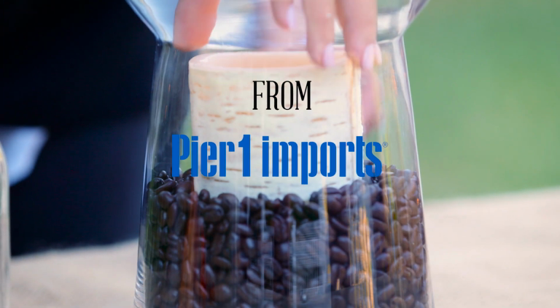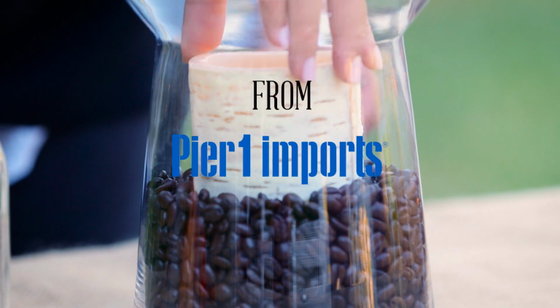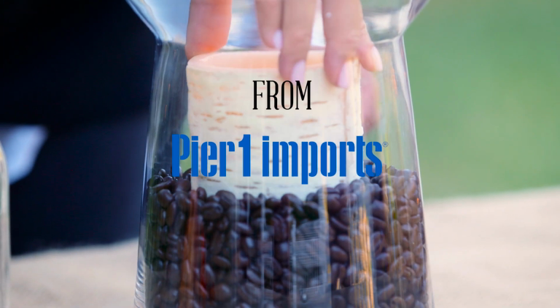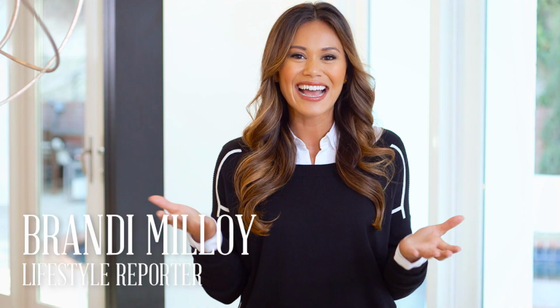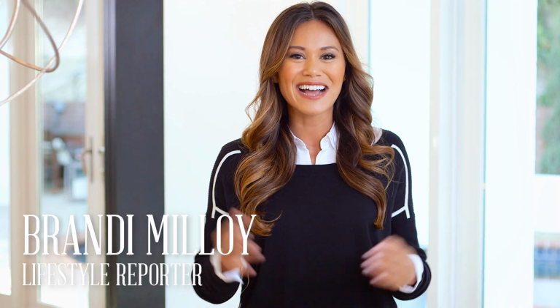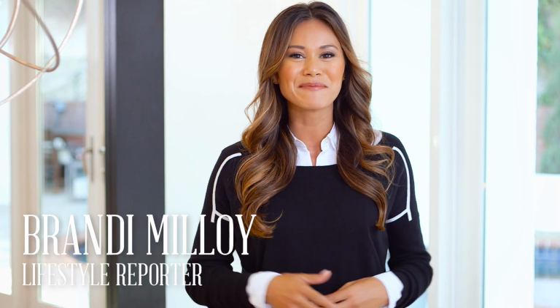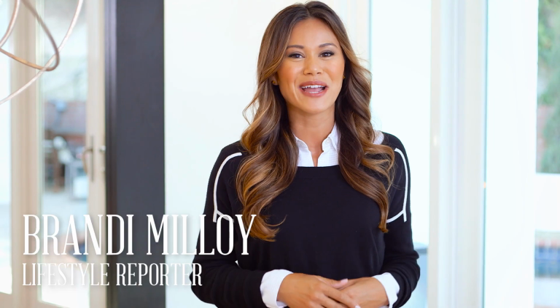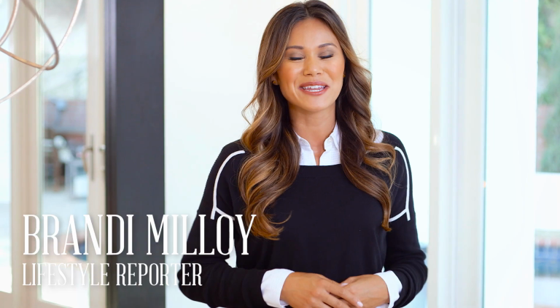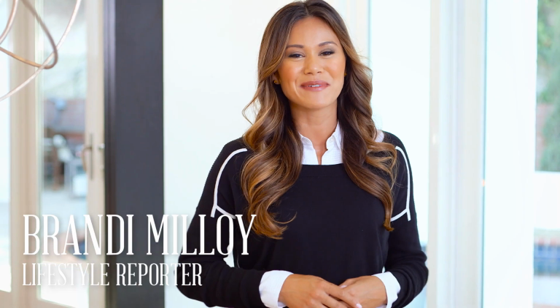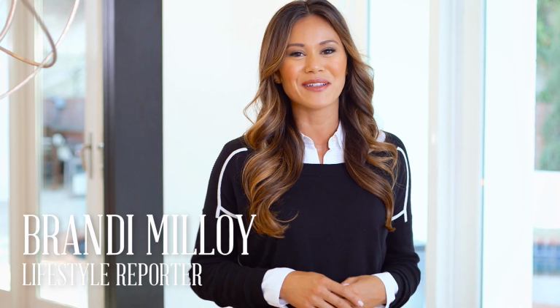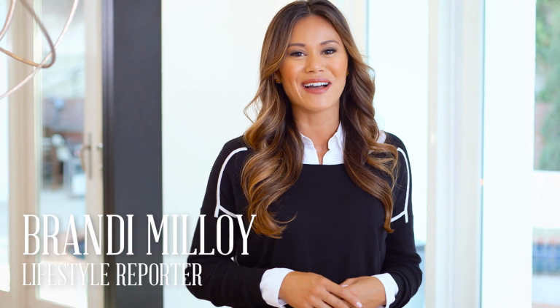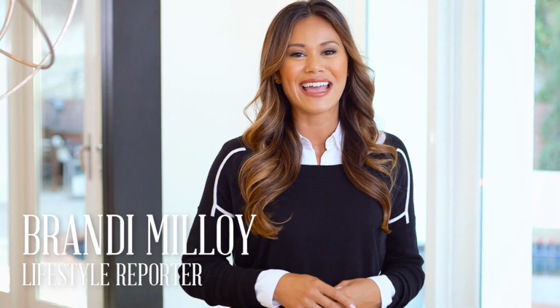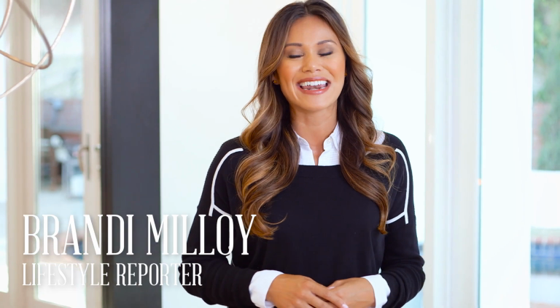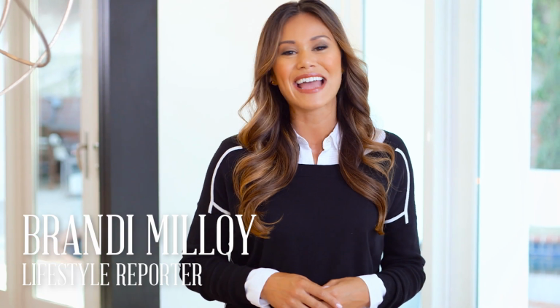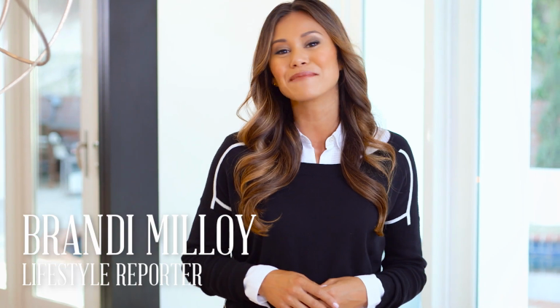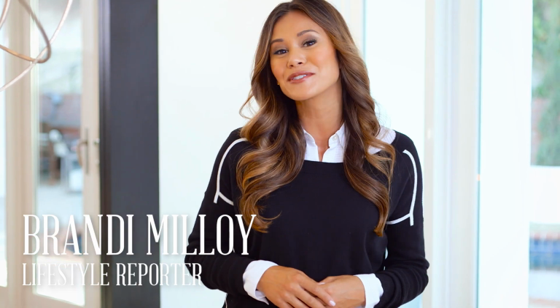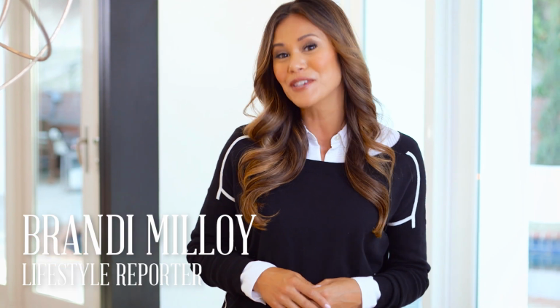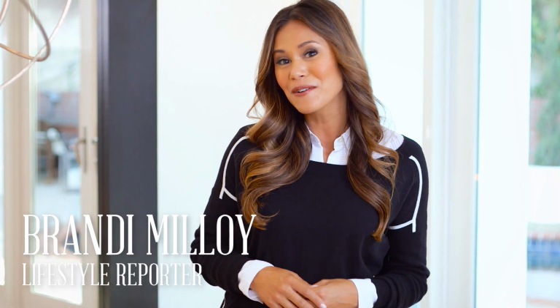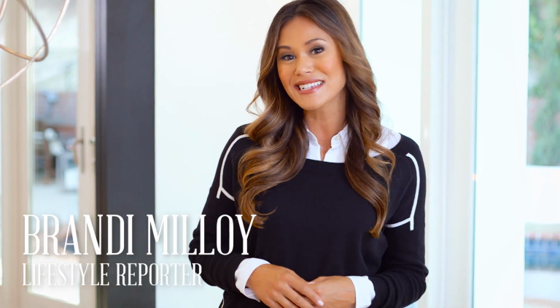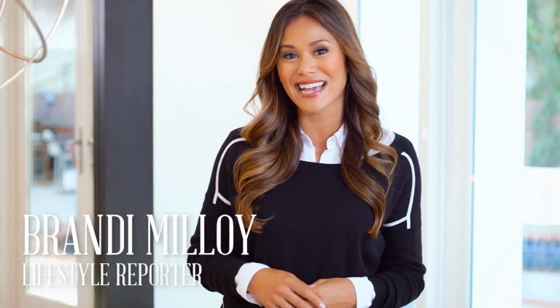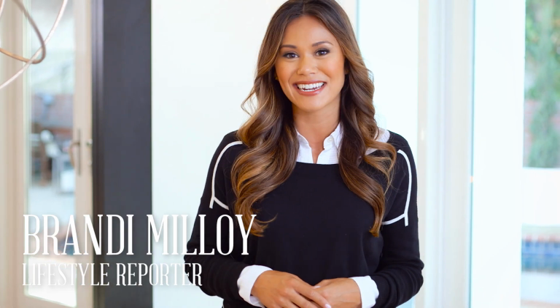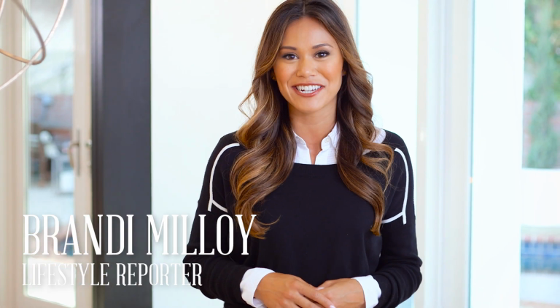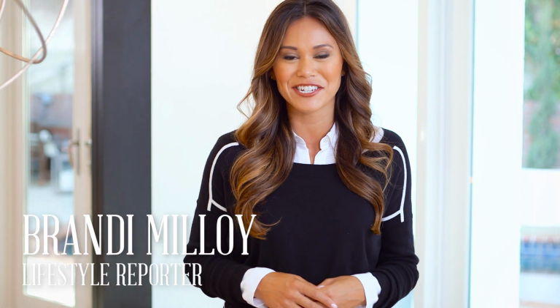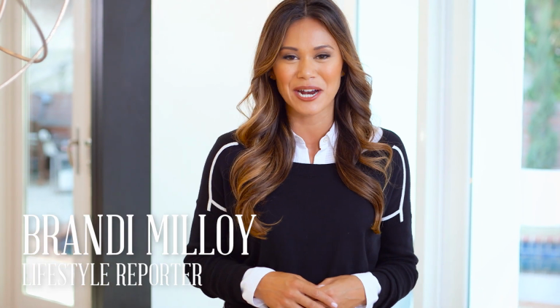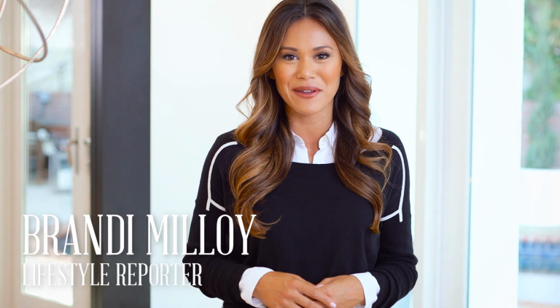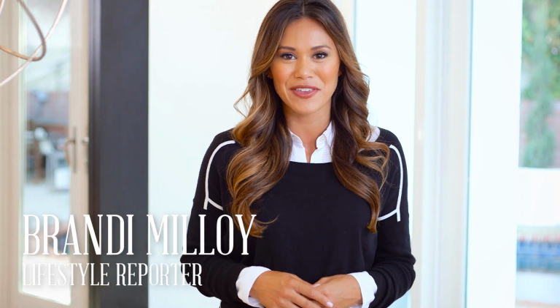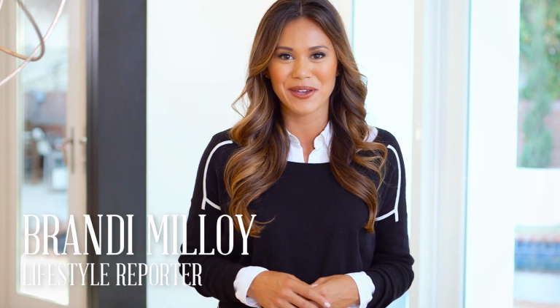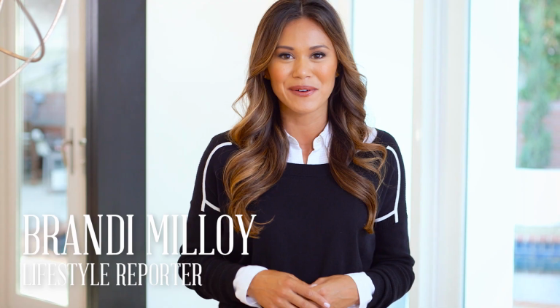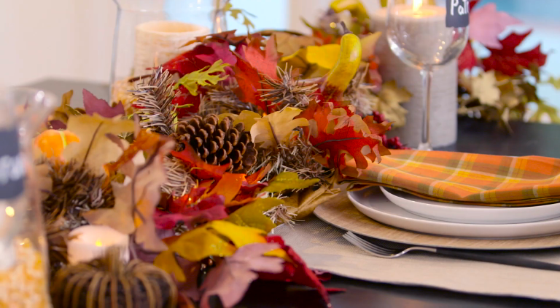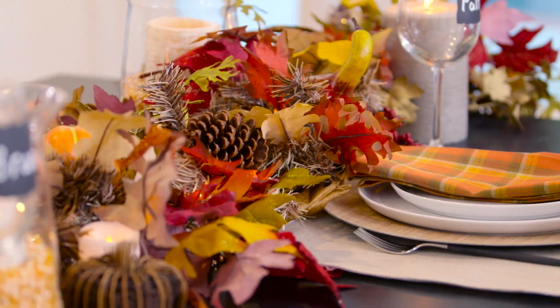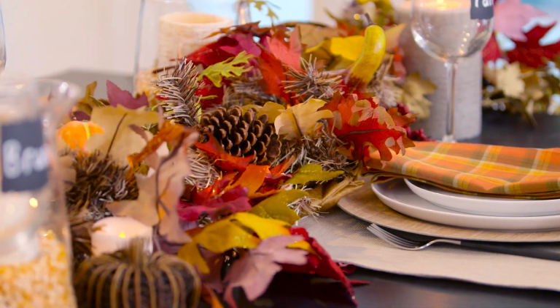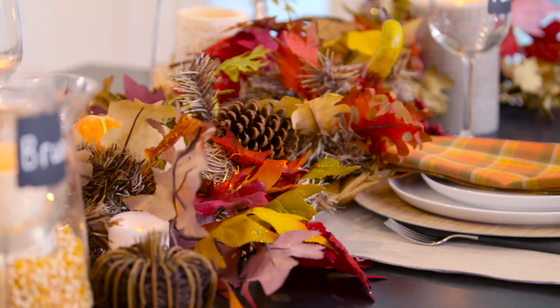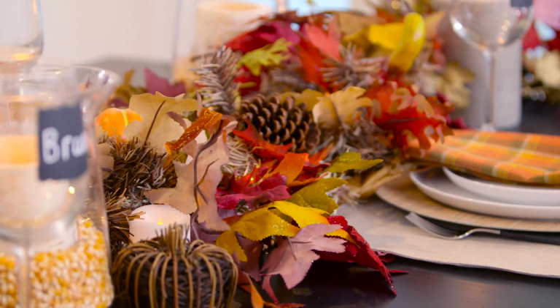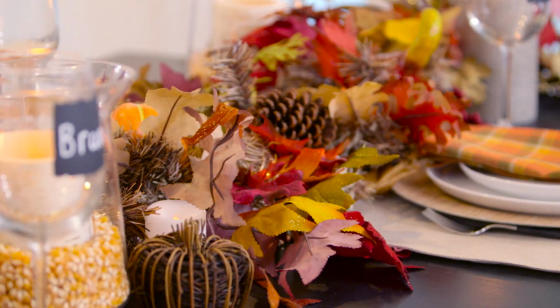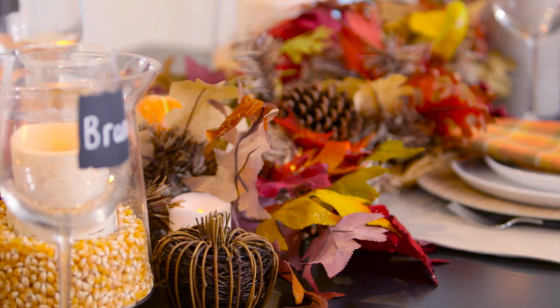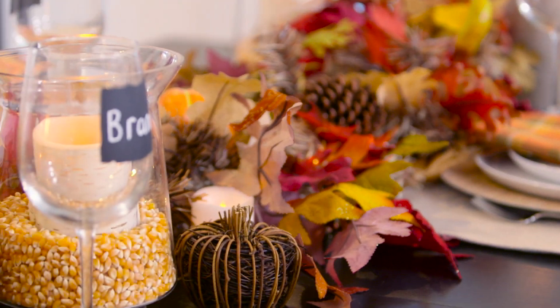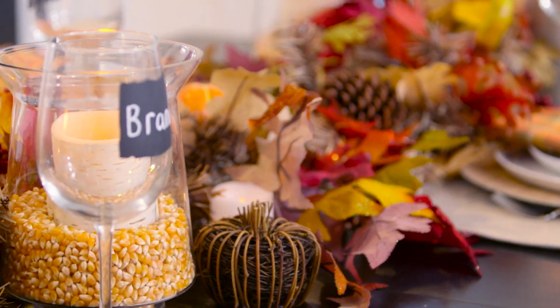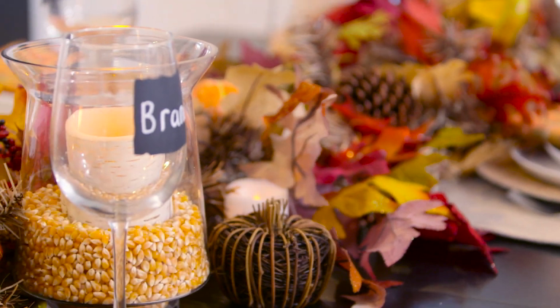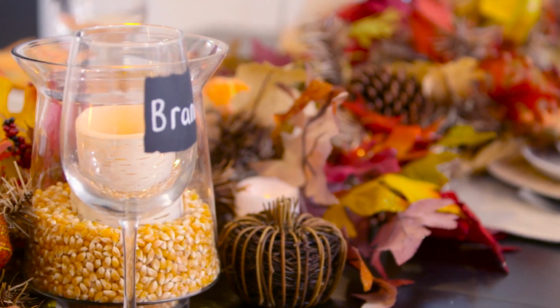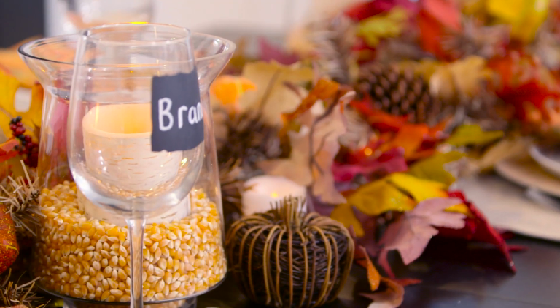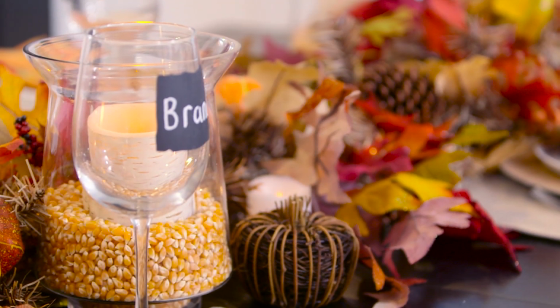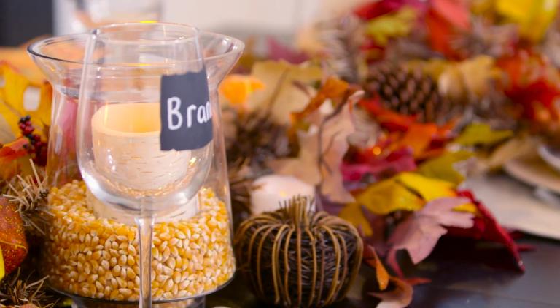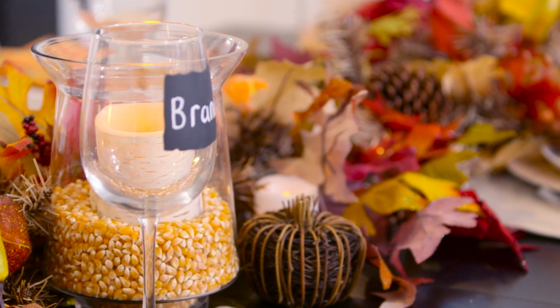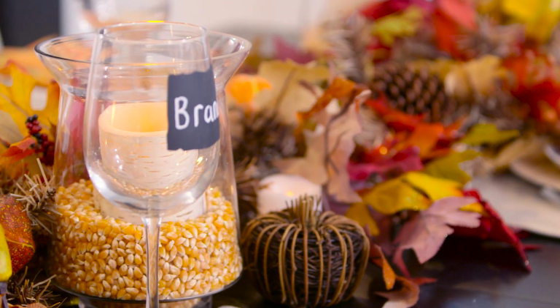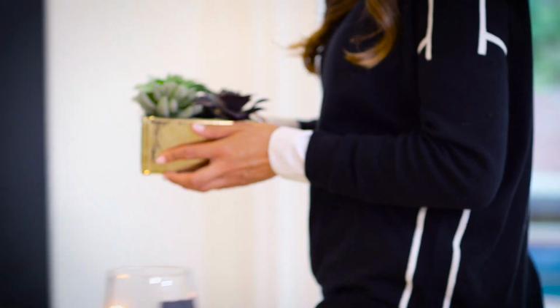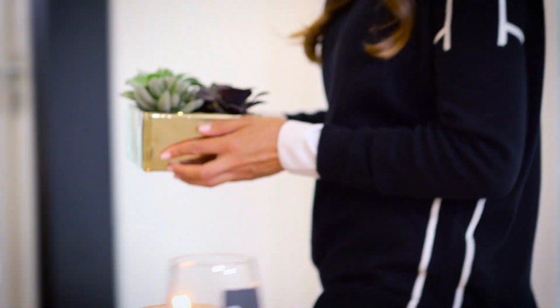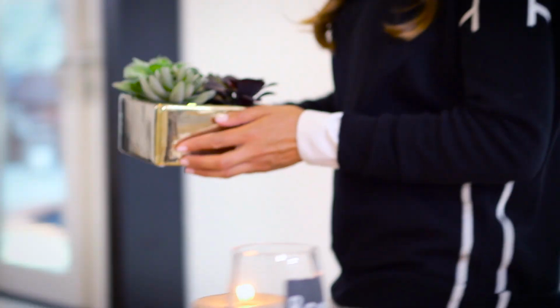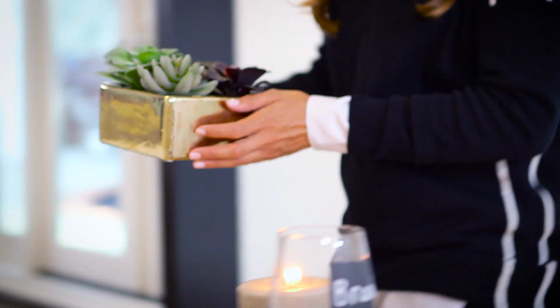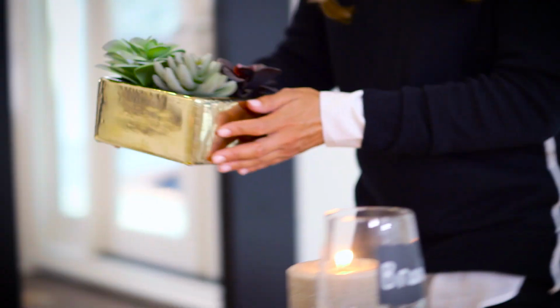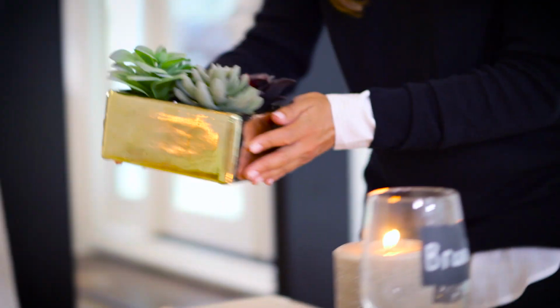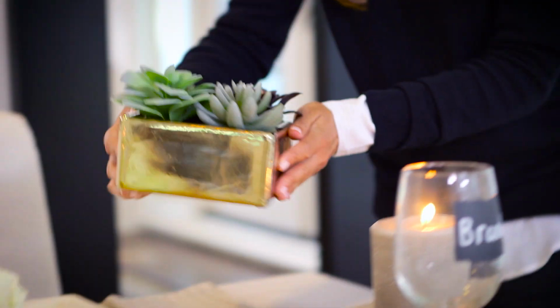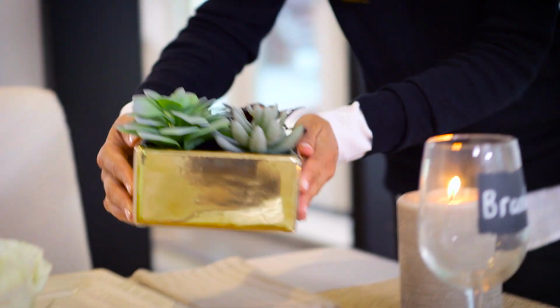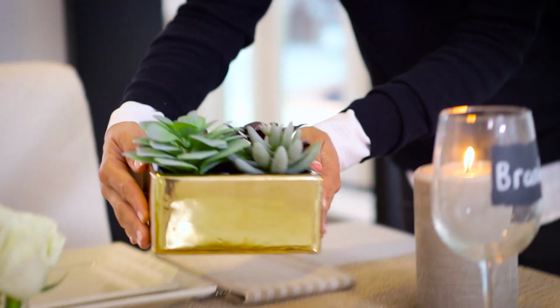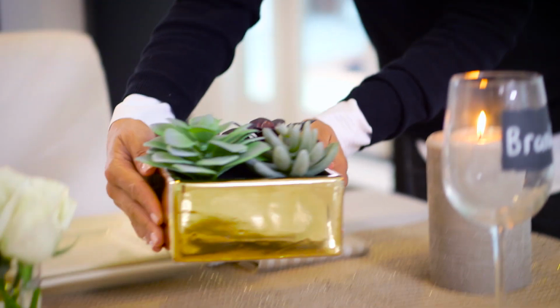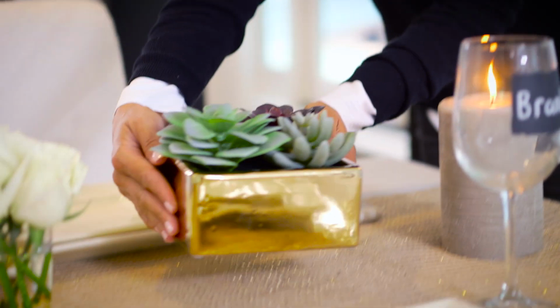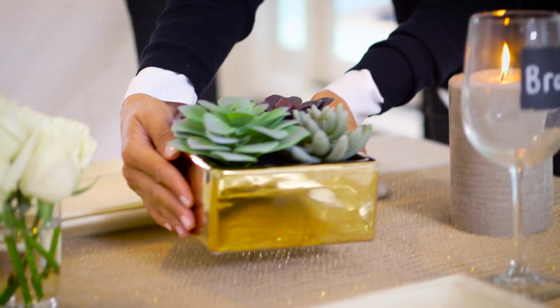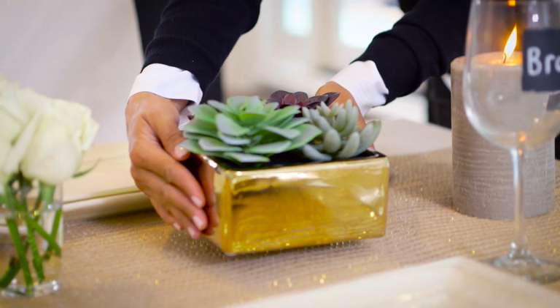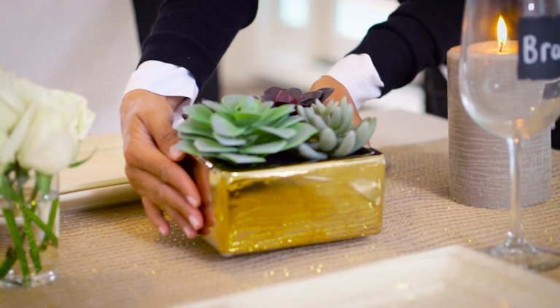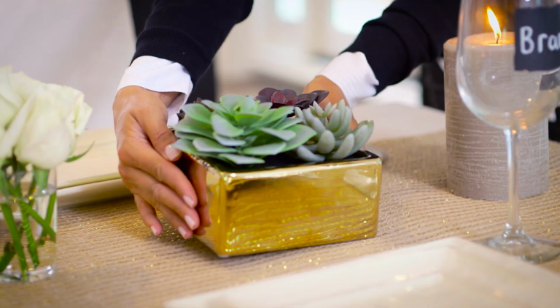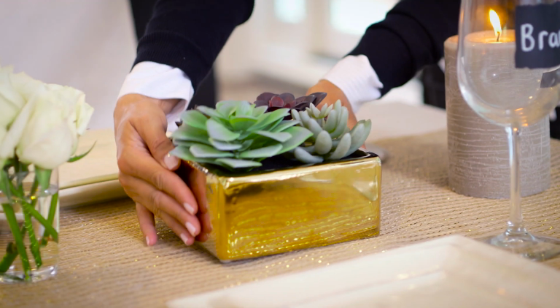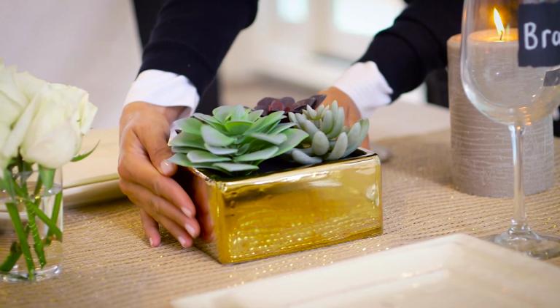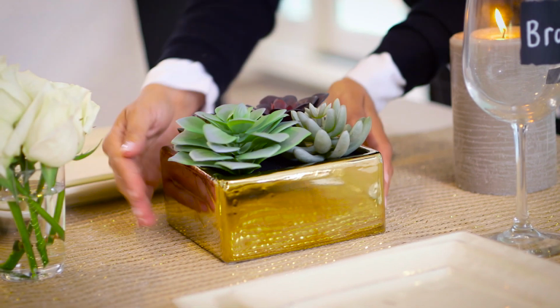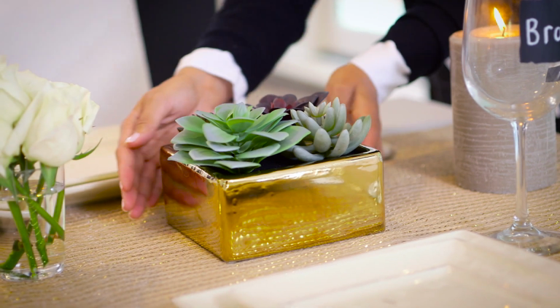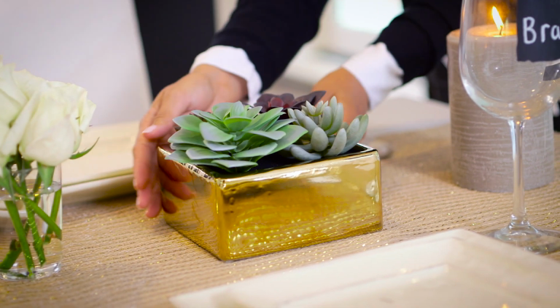Hi, I'm Brandi Malloy and I am so excited to share with you some creative and unexpected ways to decorate your home this time of year.